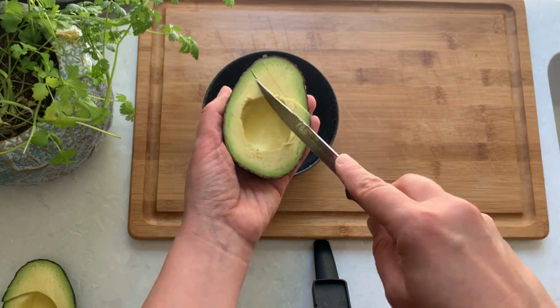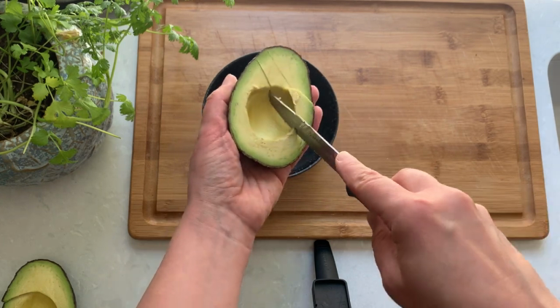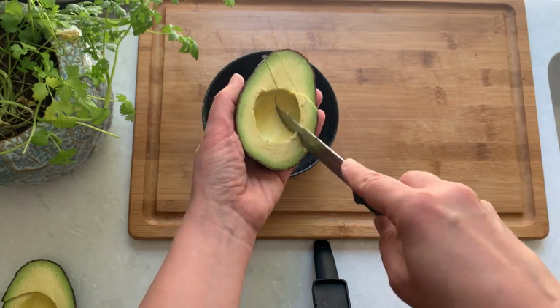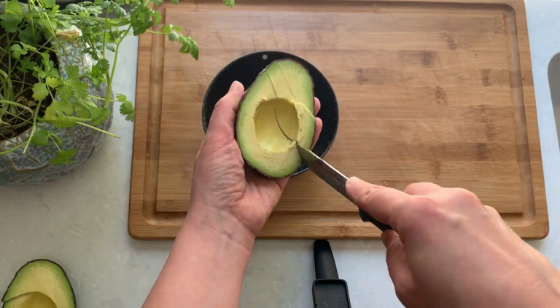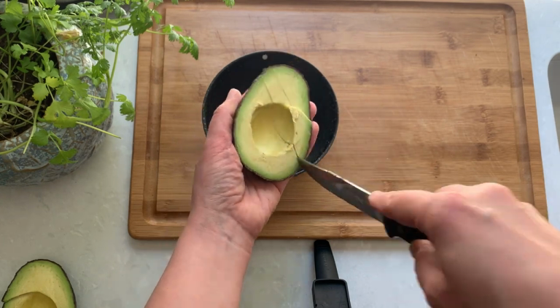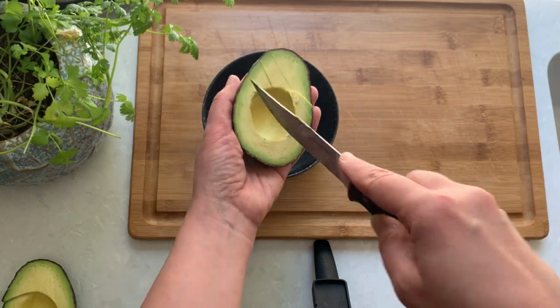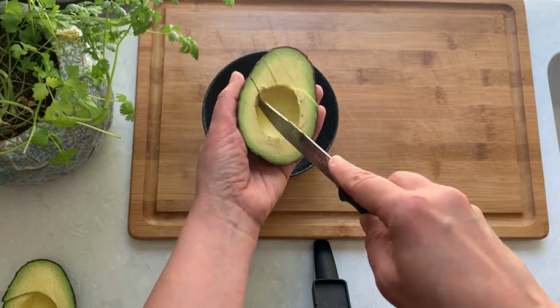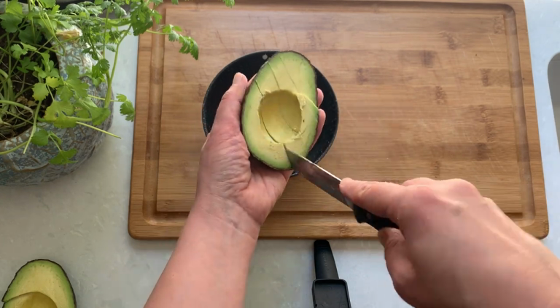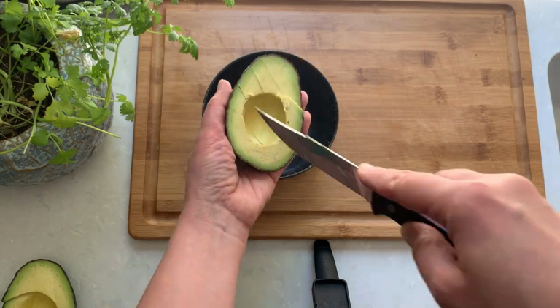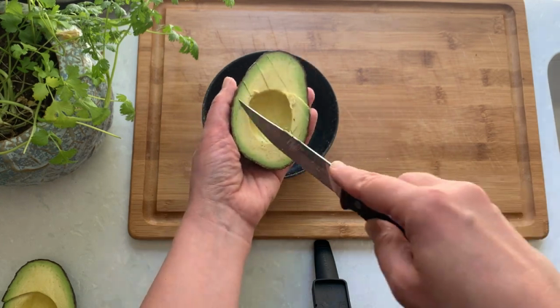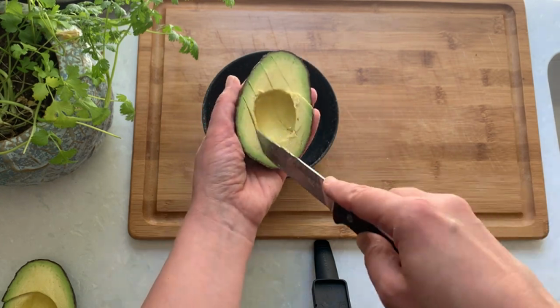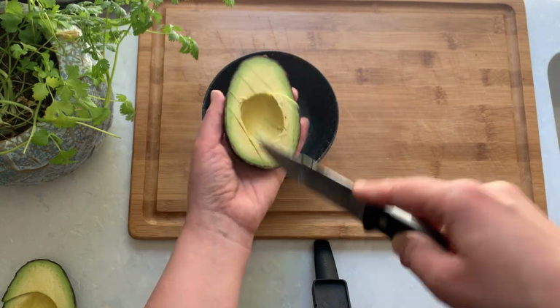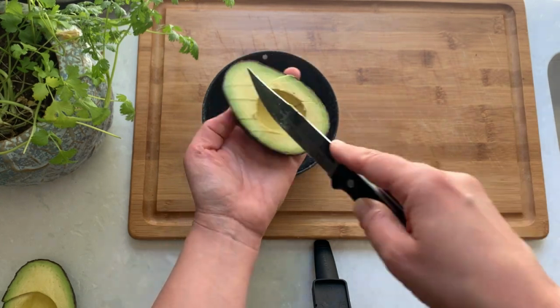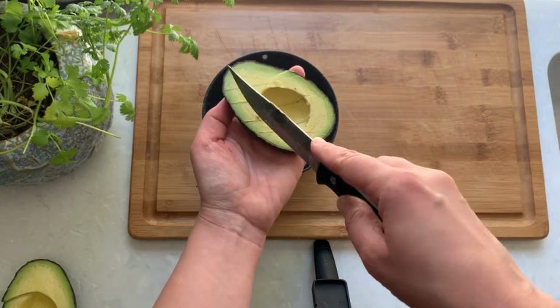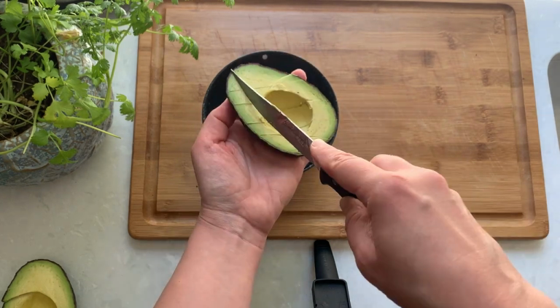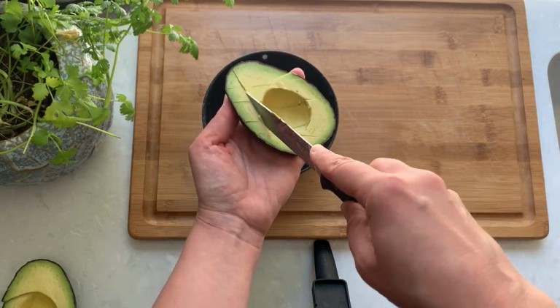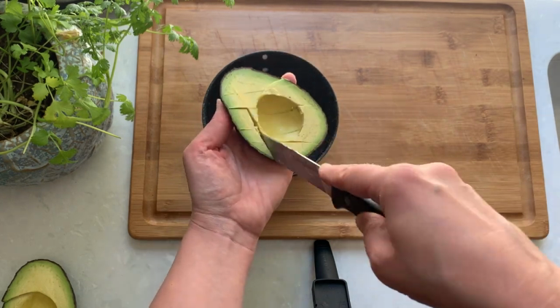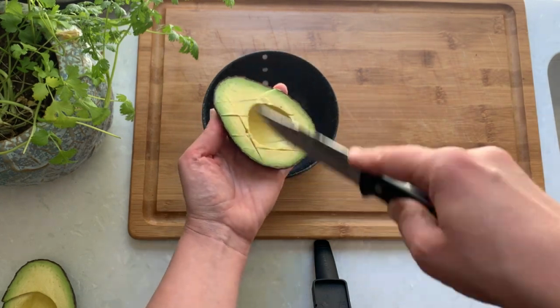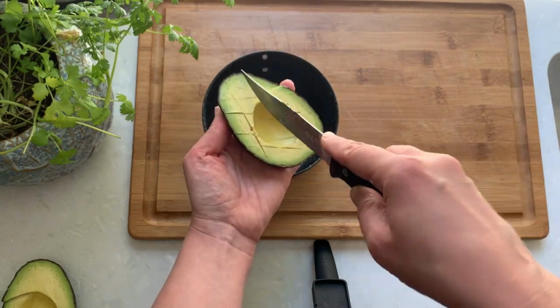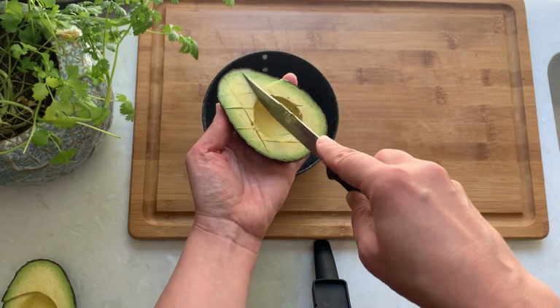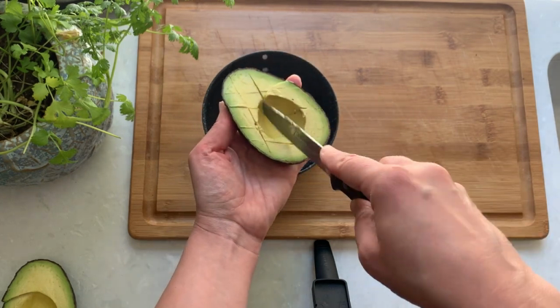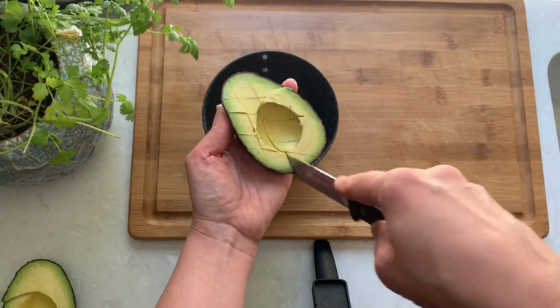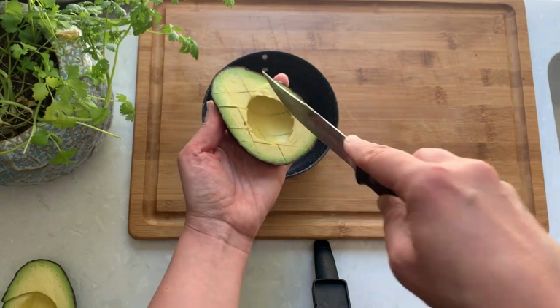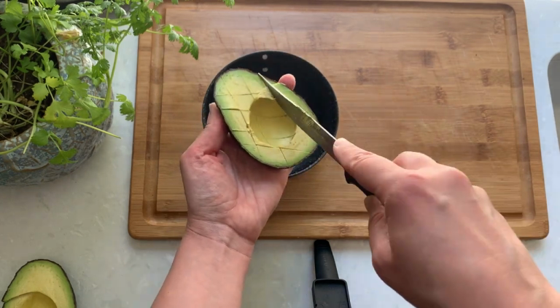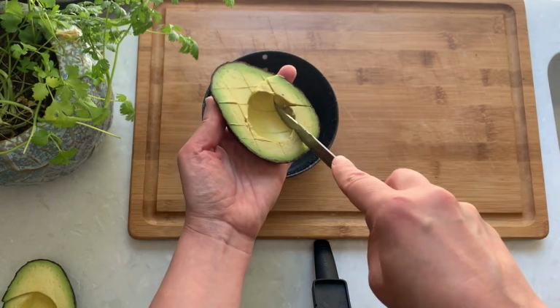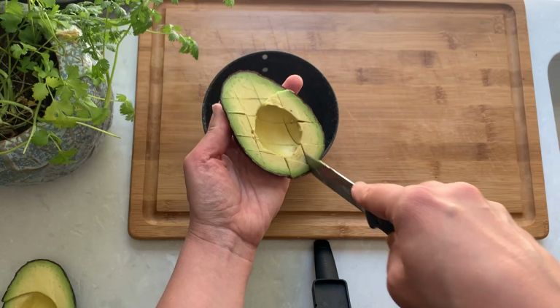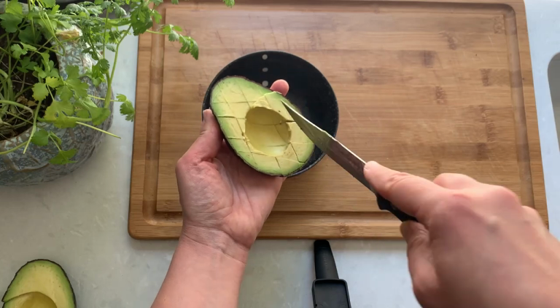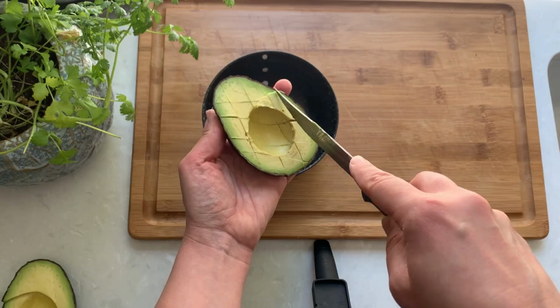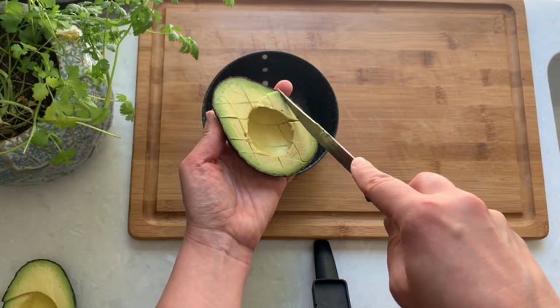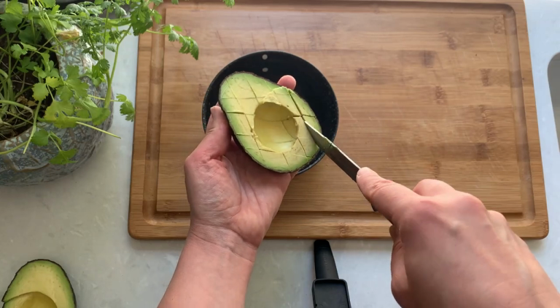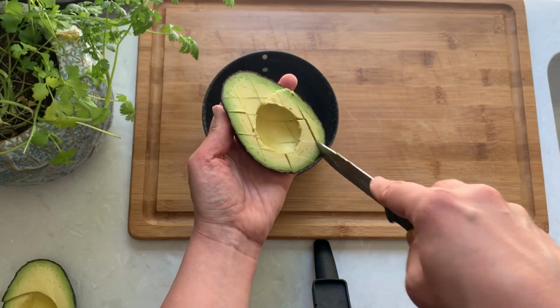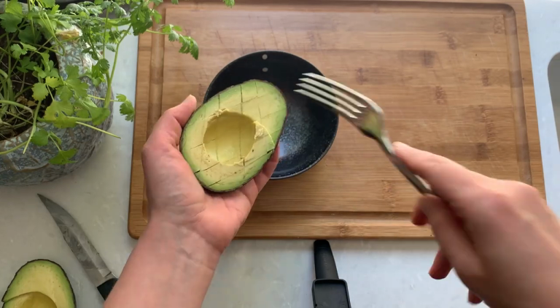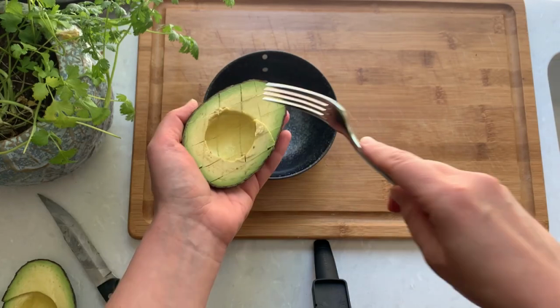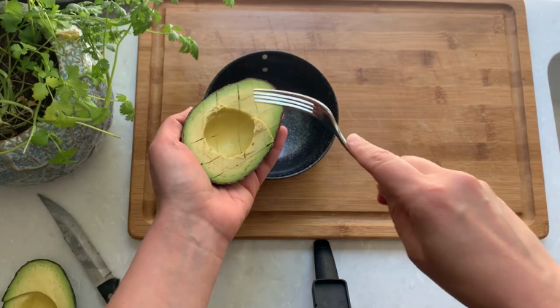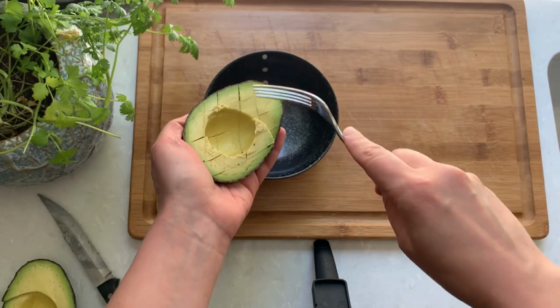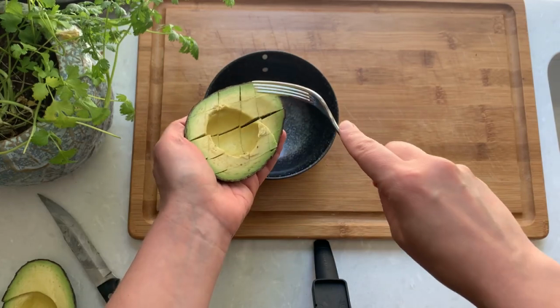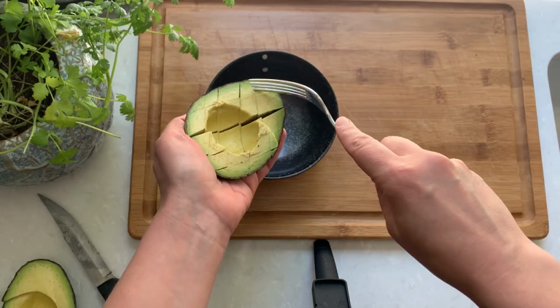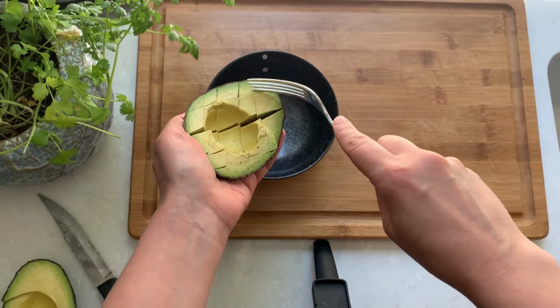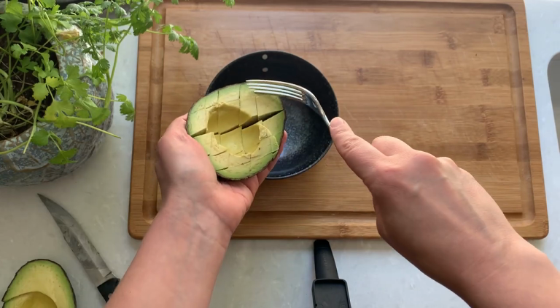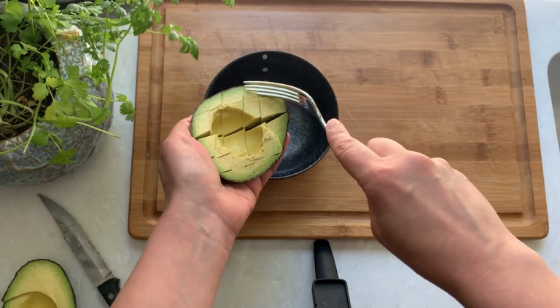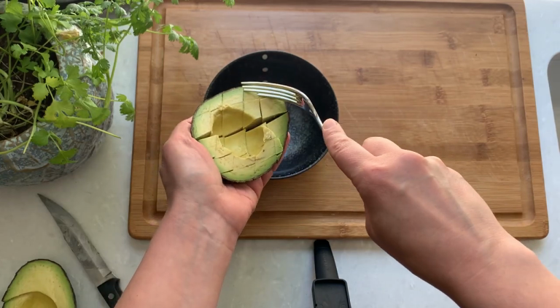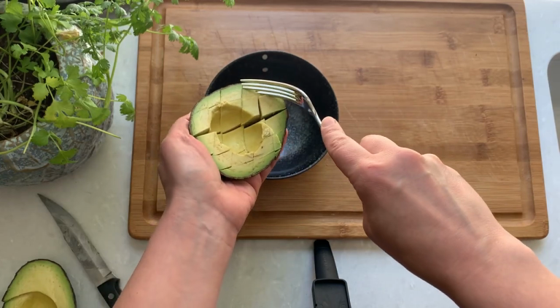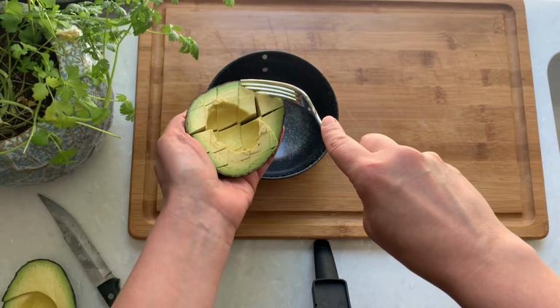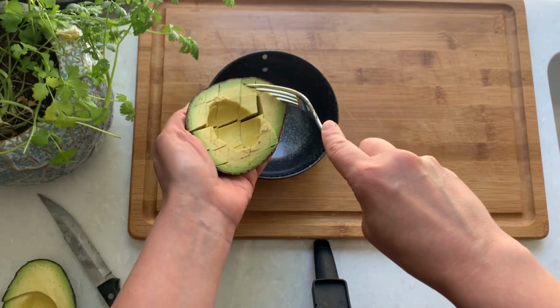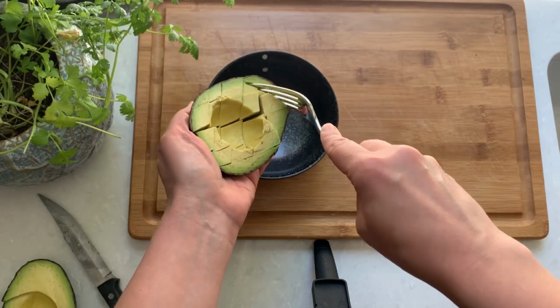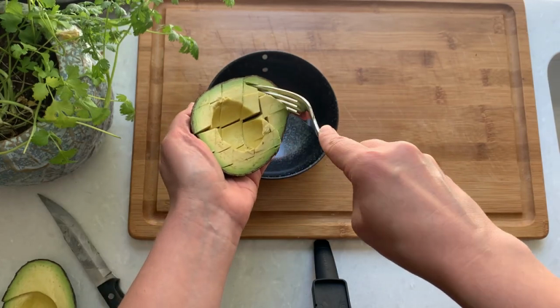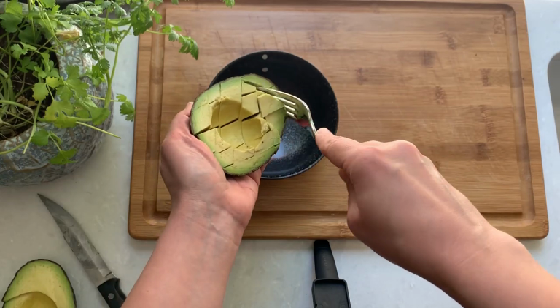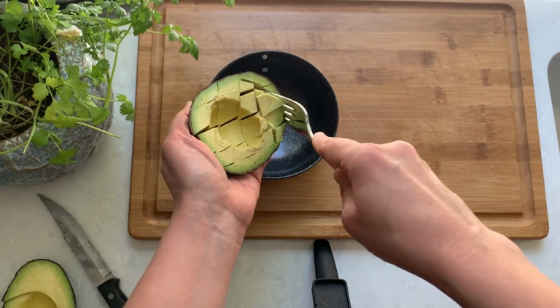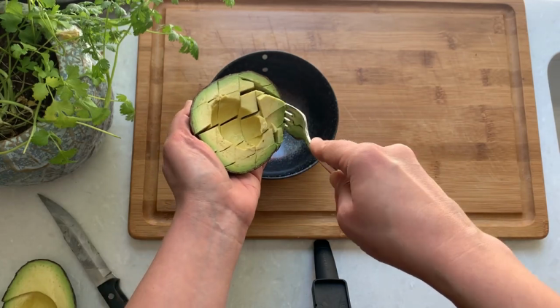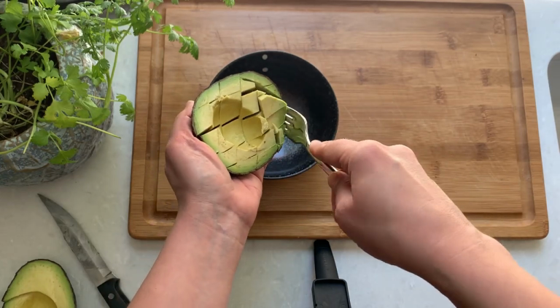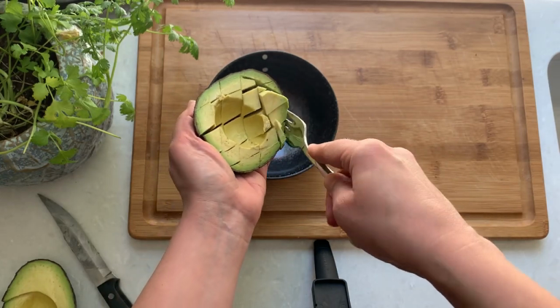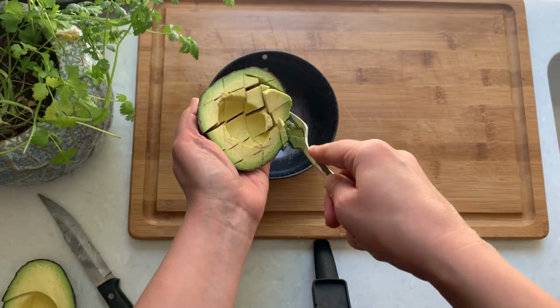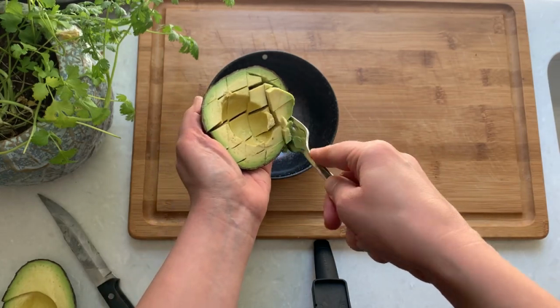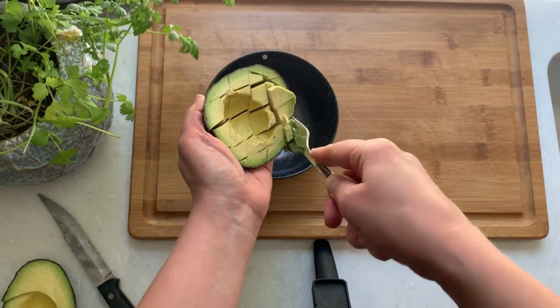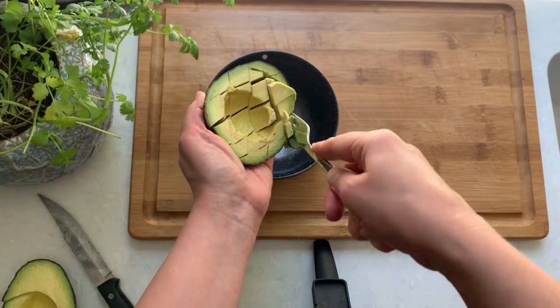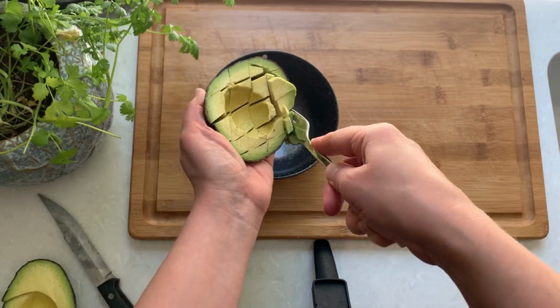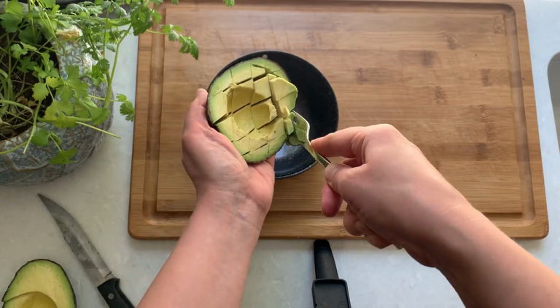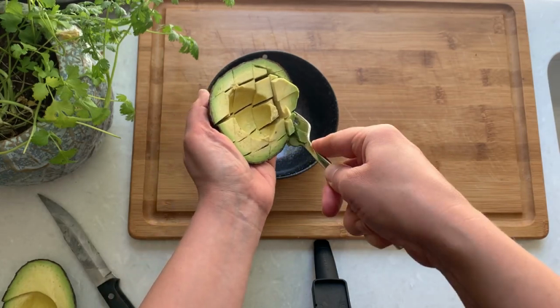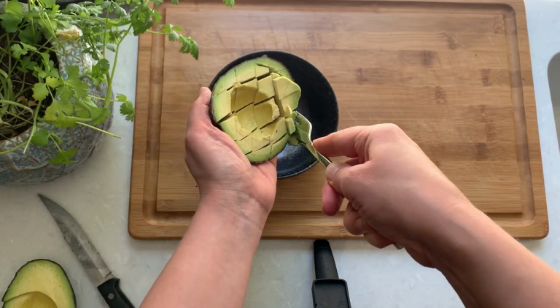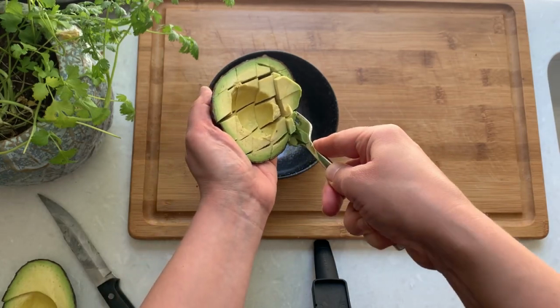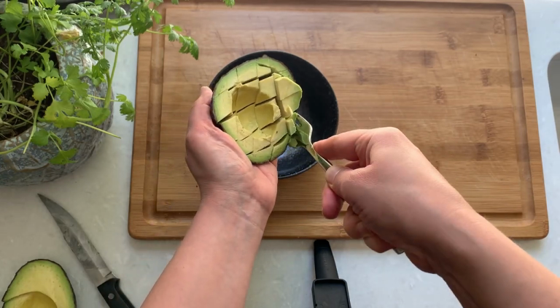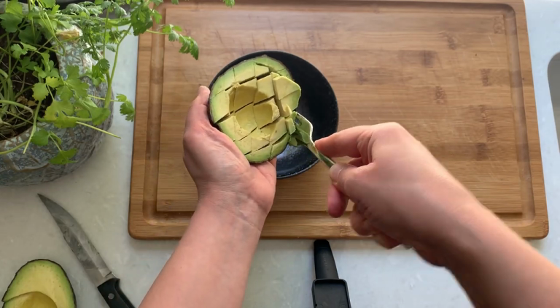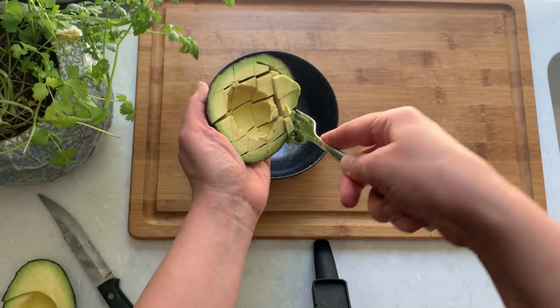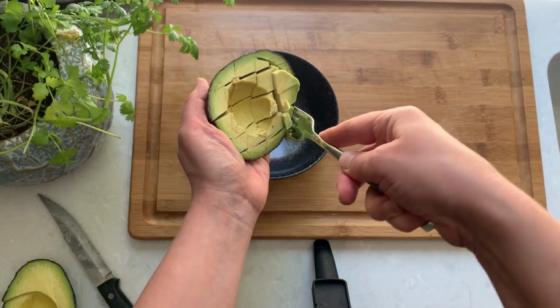For easier removal out of the shell, I slice the avocado flesh and then scoop it out with a fork or a spoon.